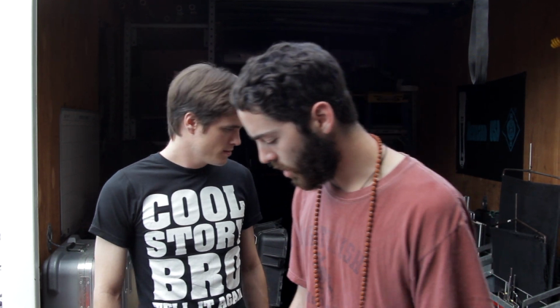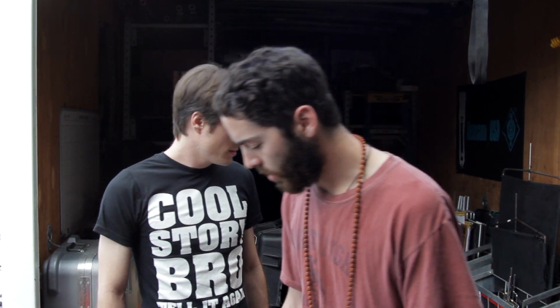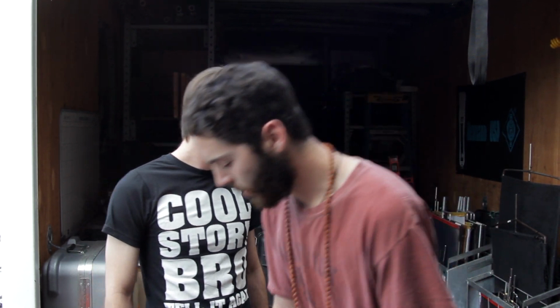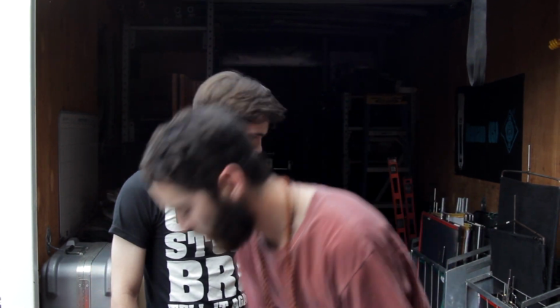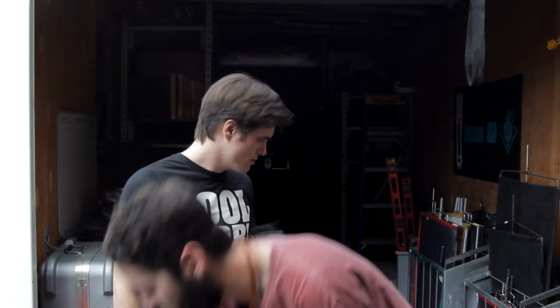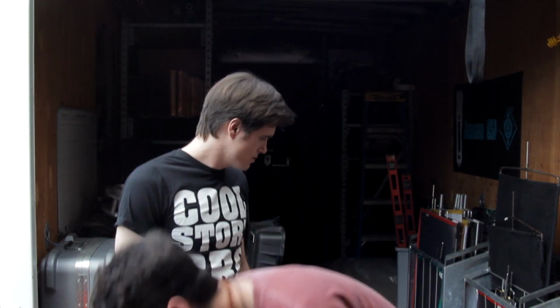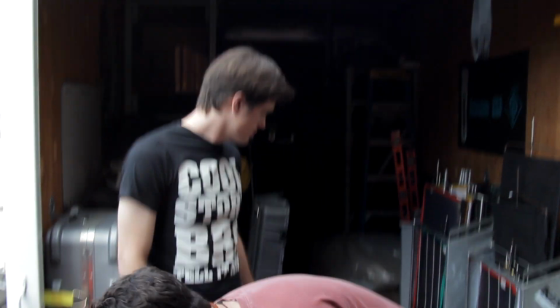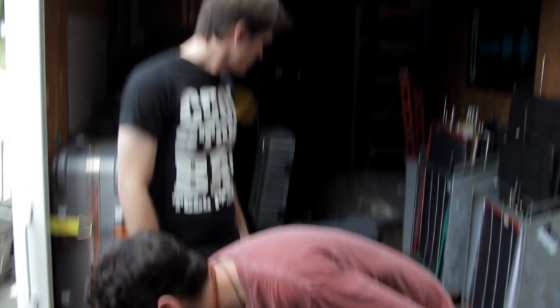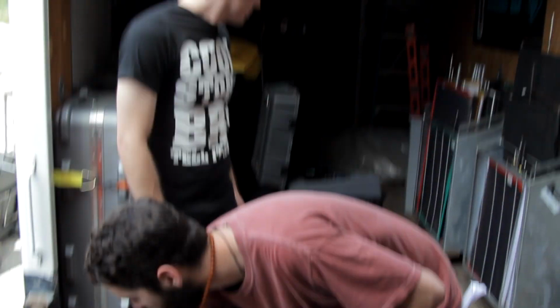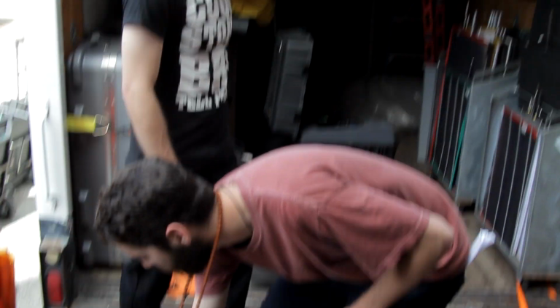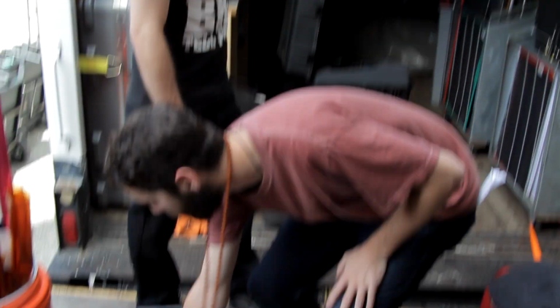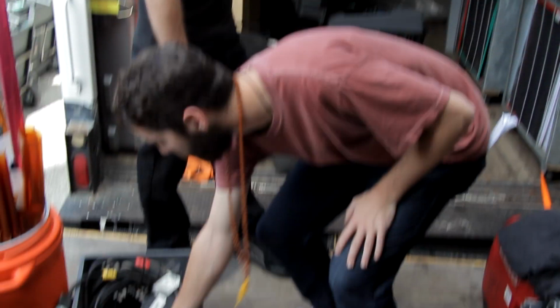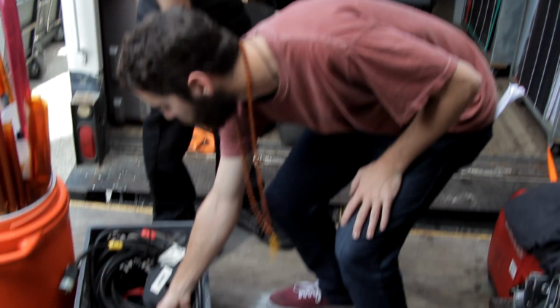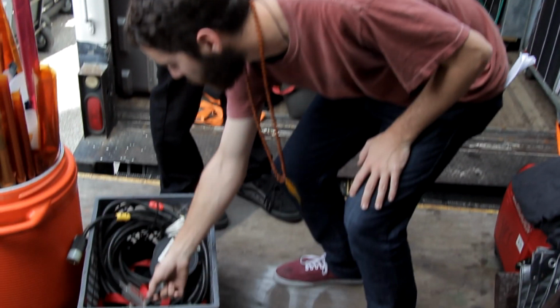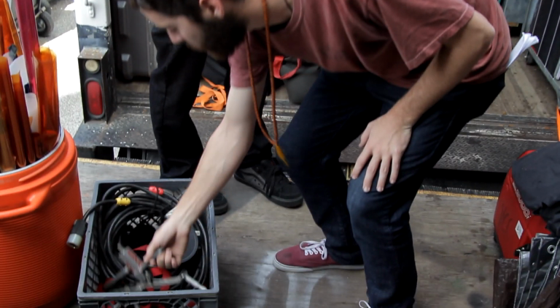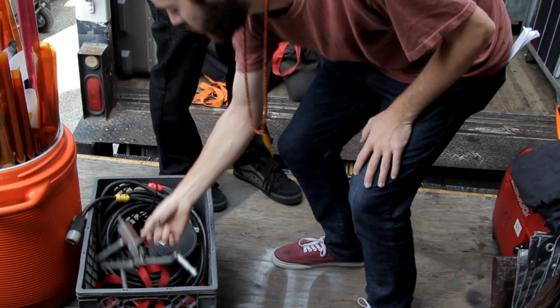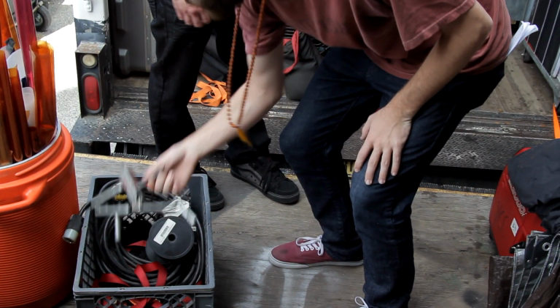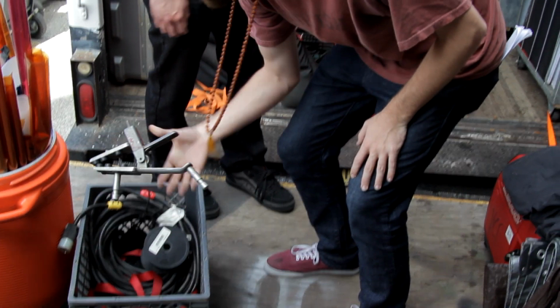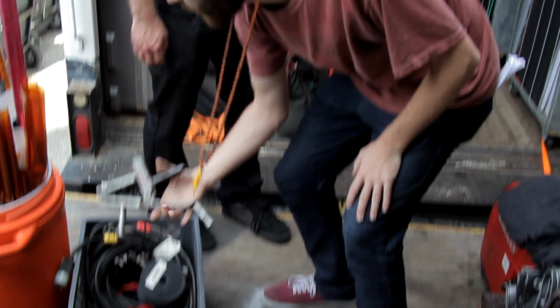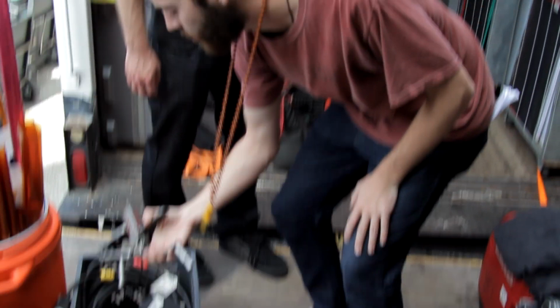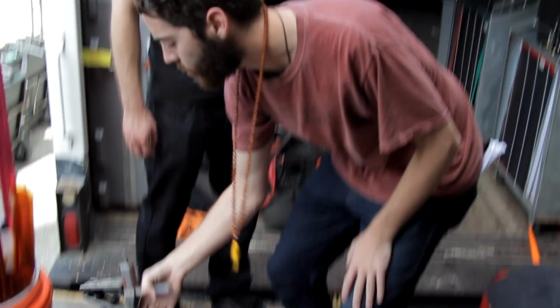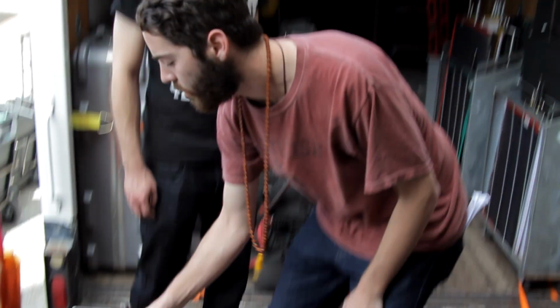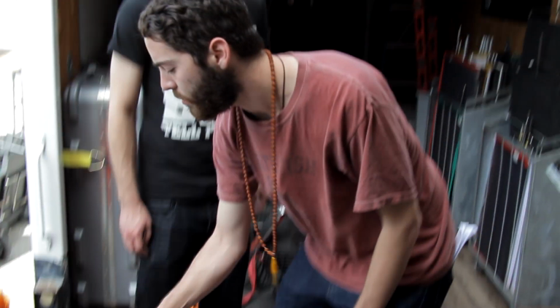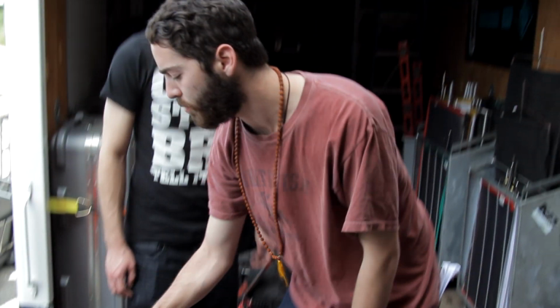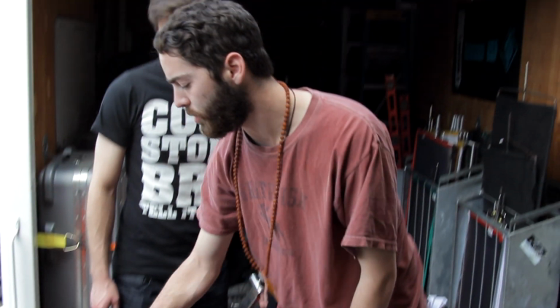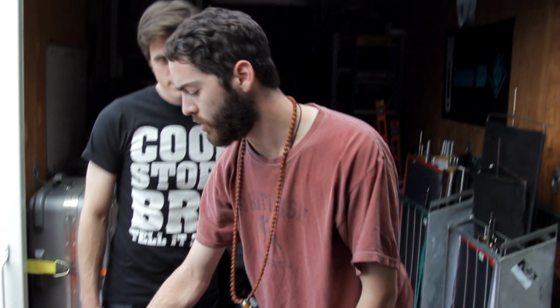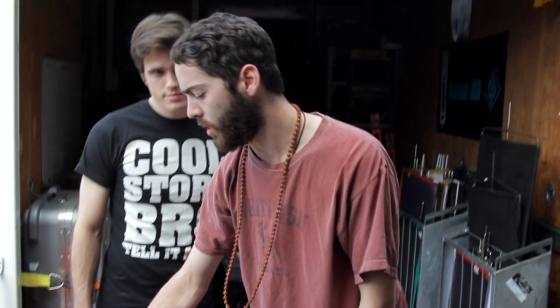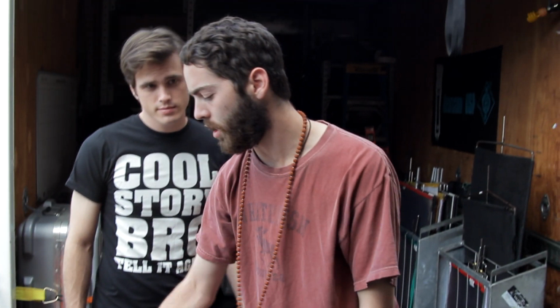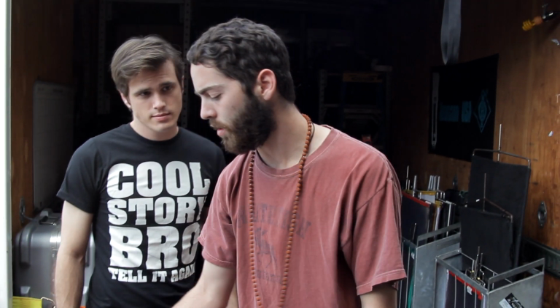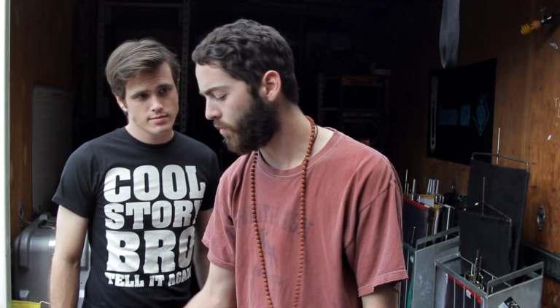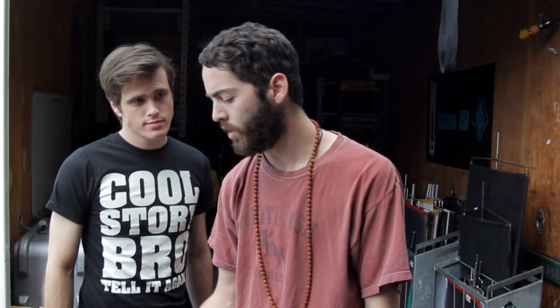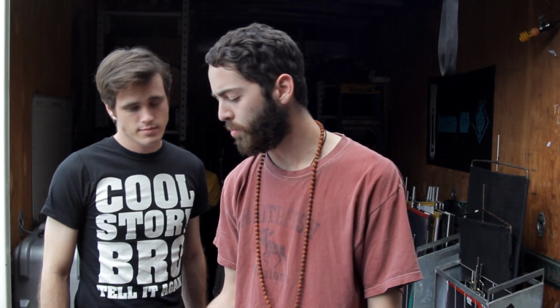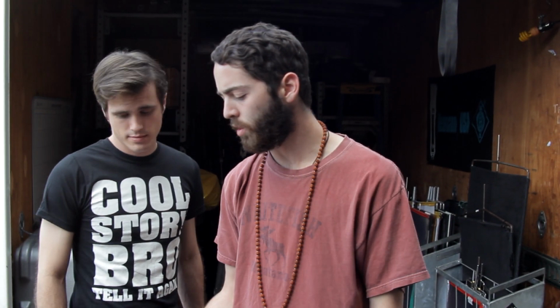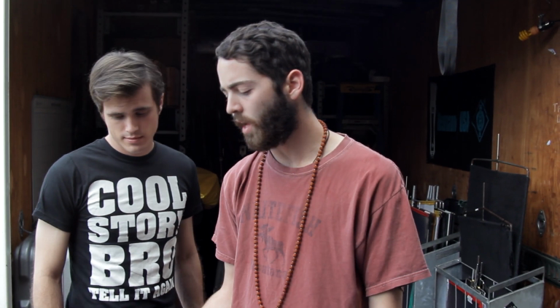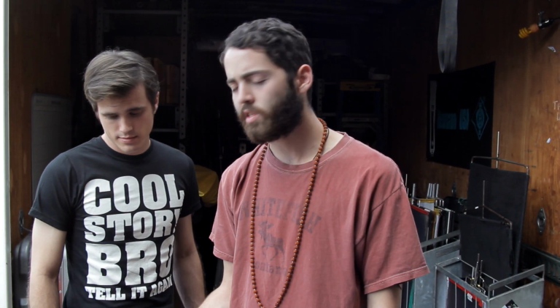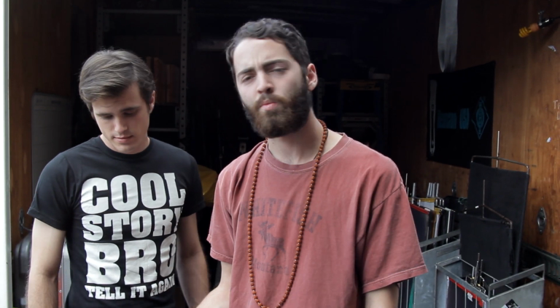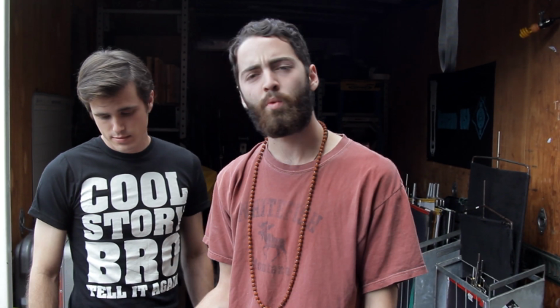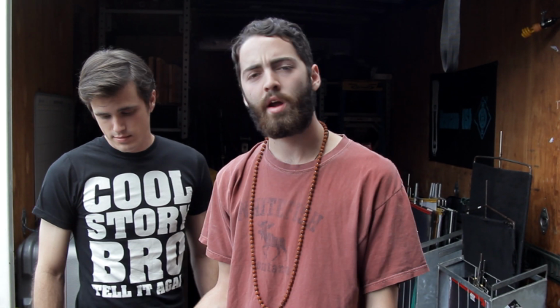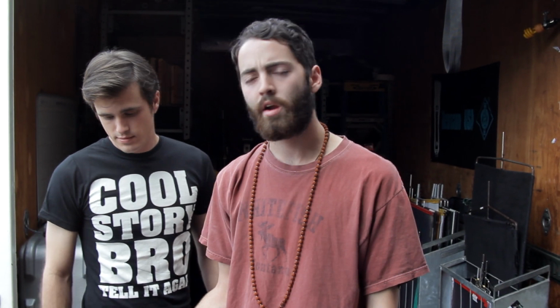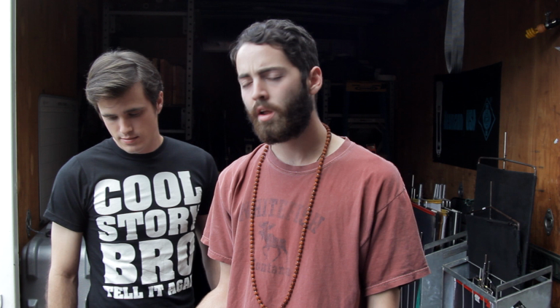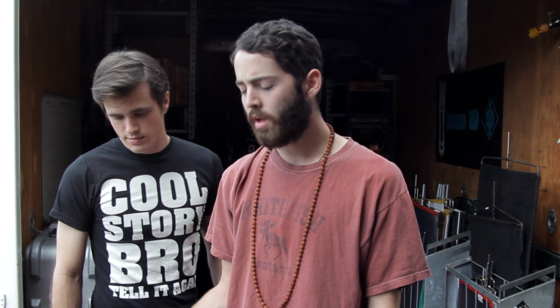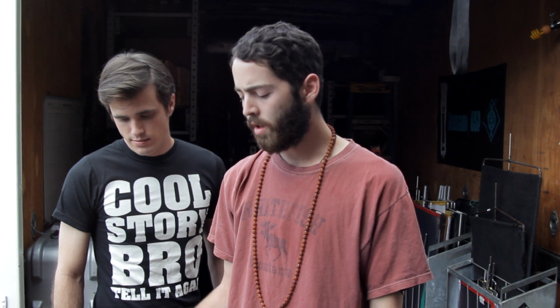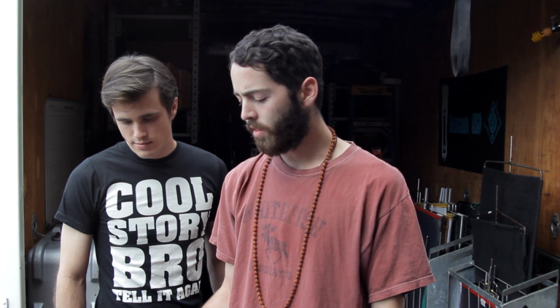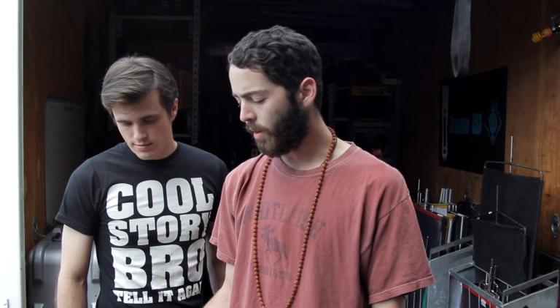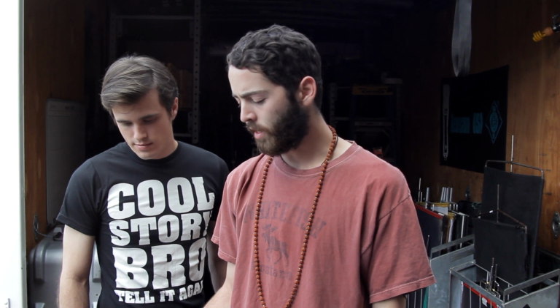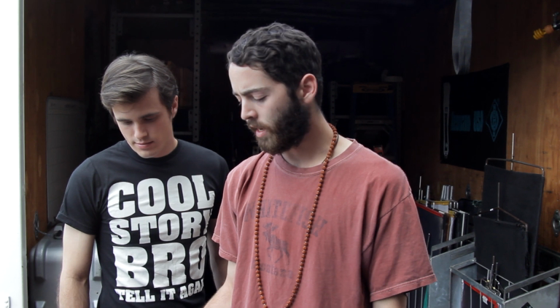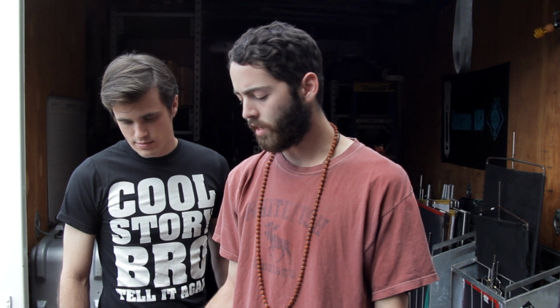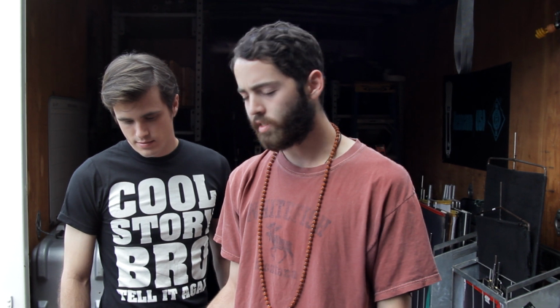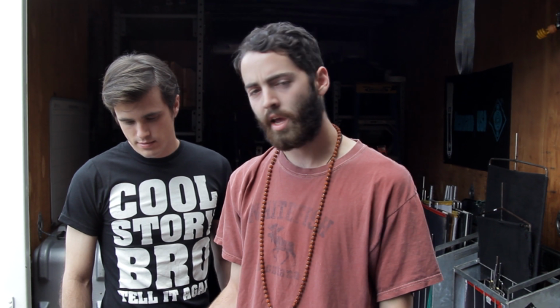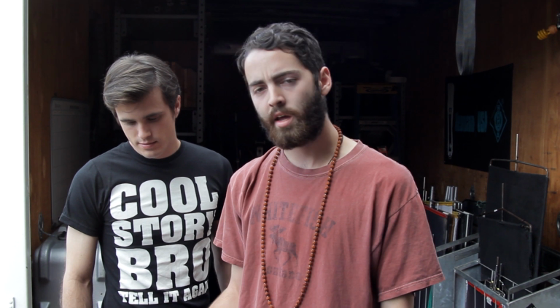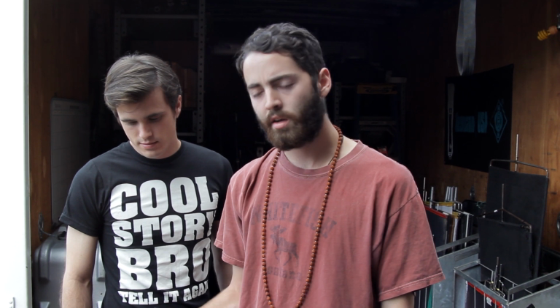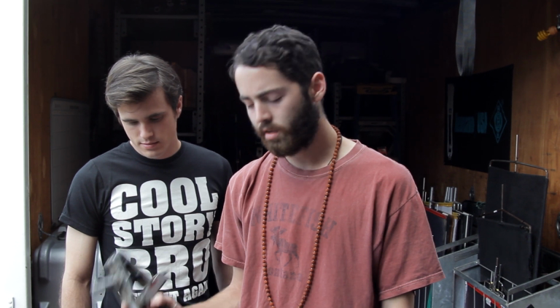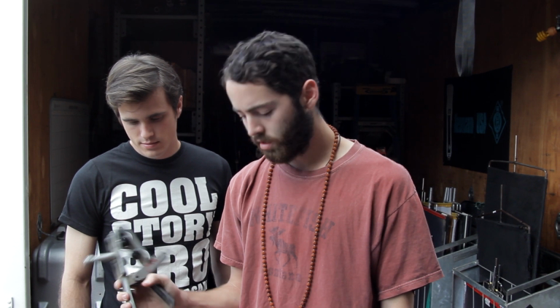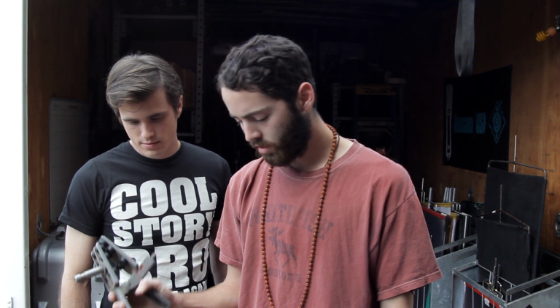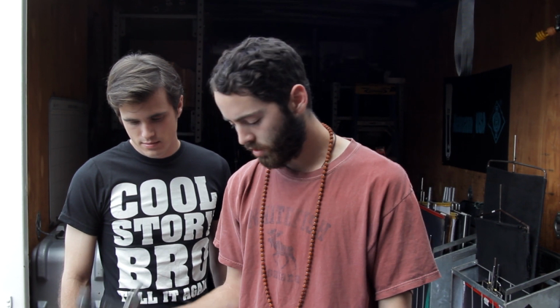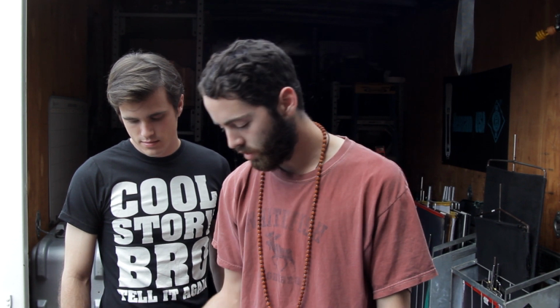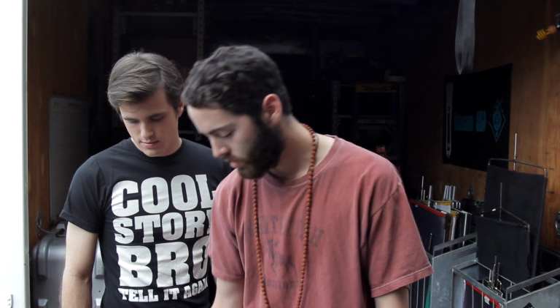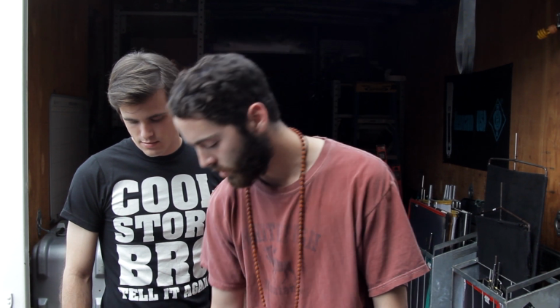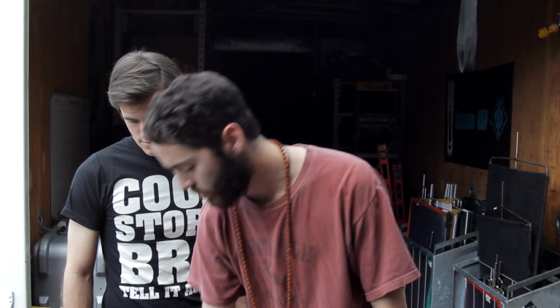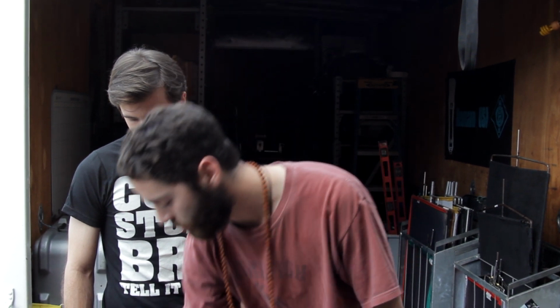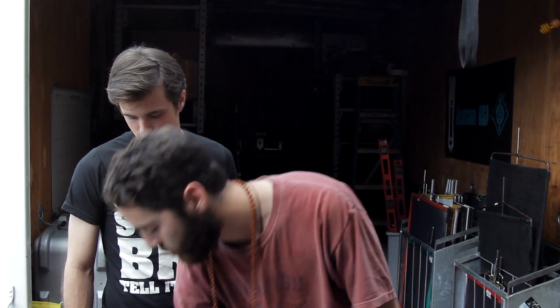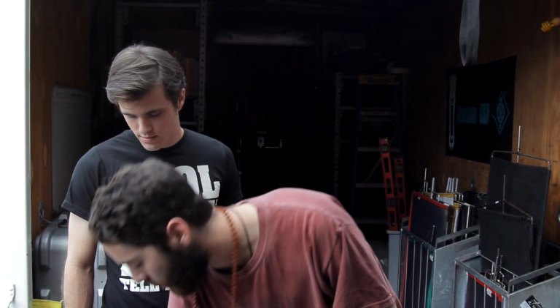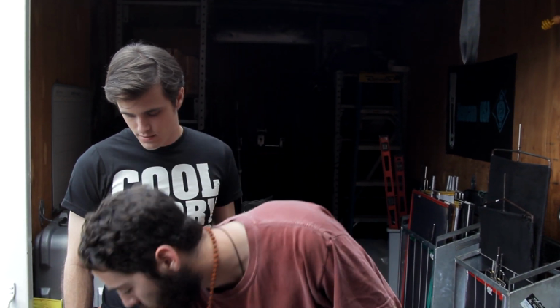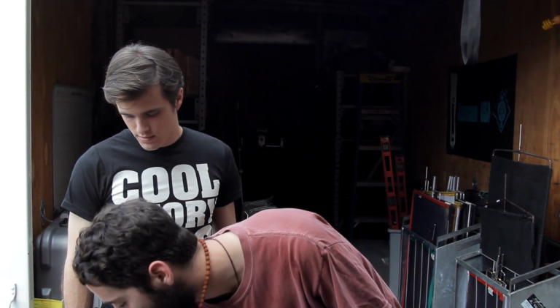We've got a lot of assorted grippery, like this gator clip. If we need to put a light somewhere that we can't get a stand, these things will do the job.